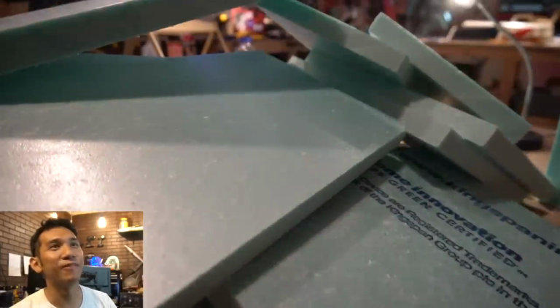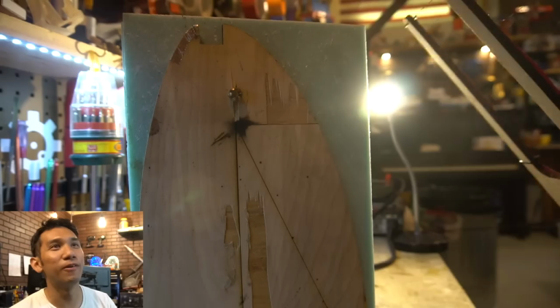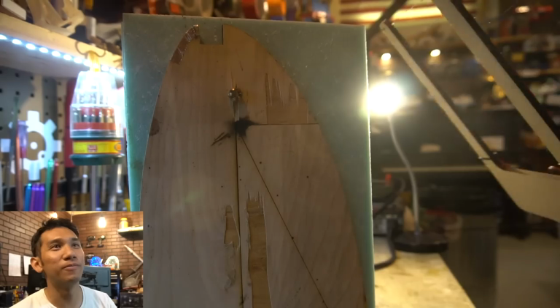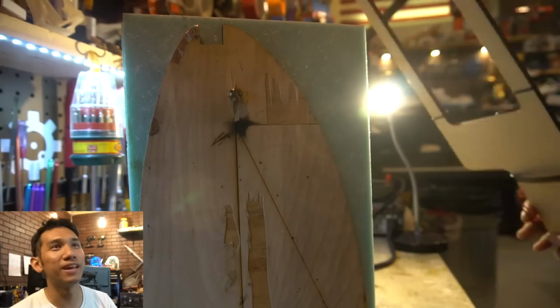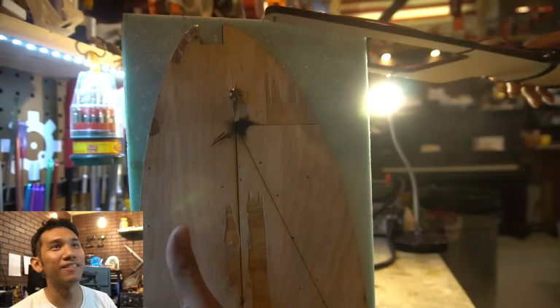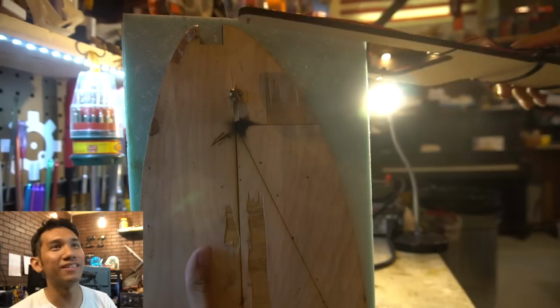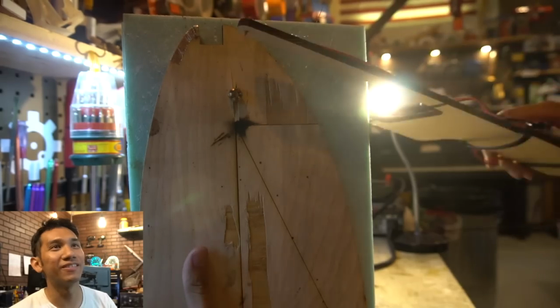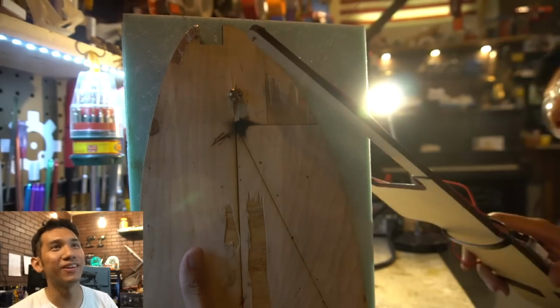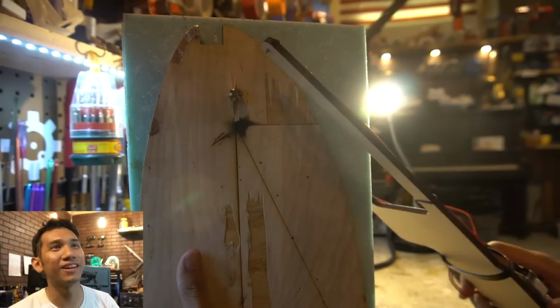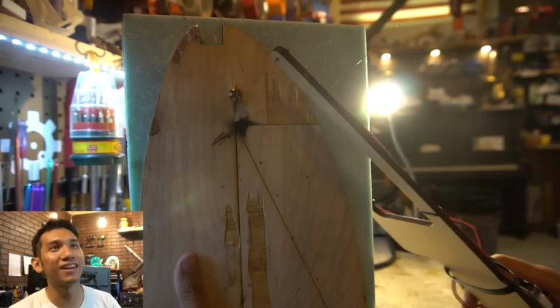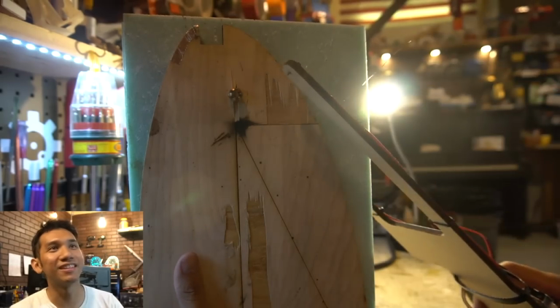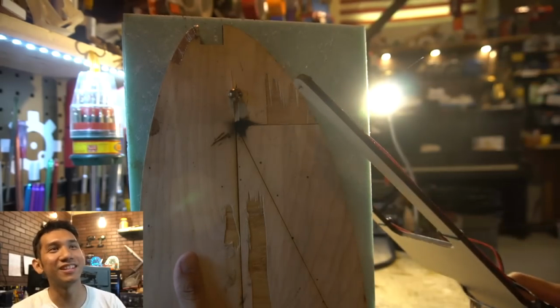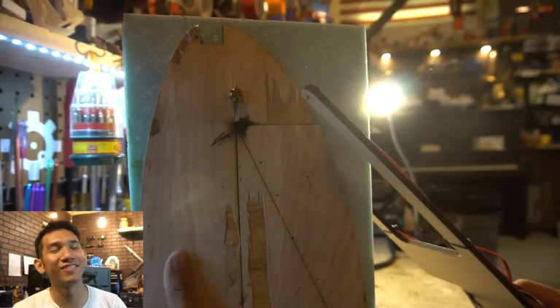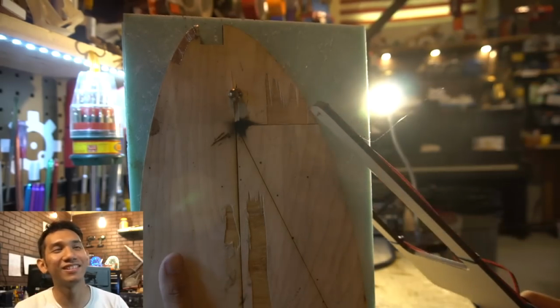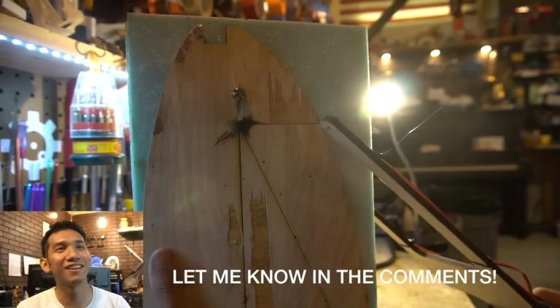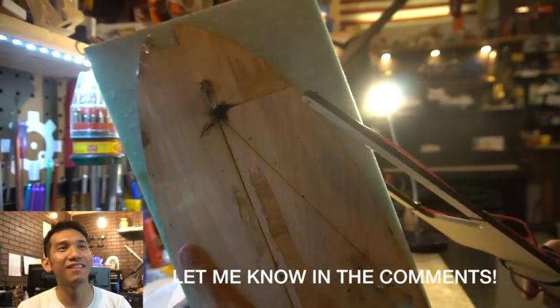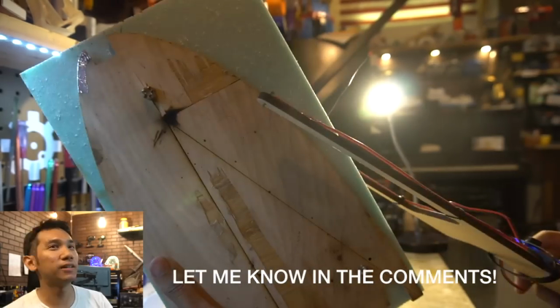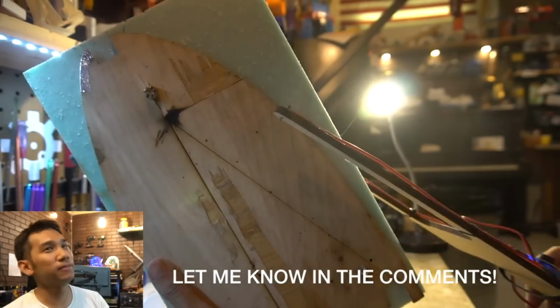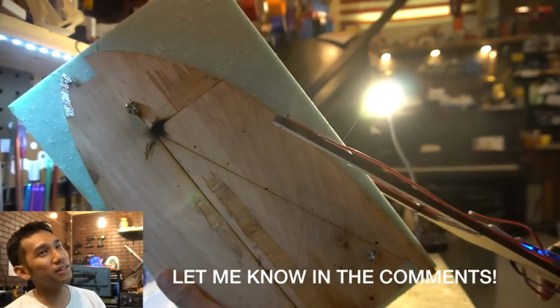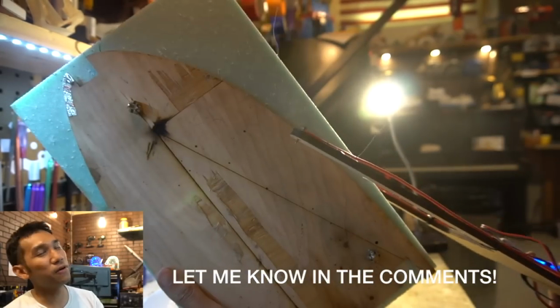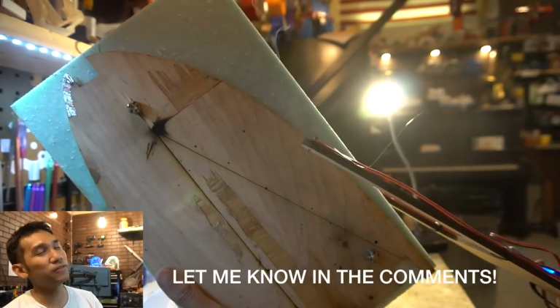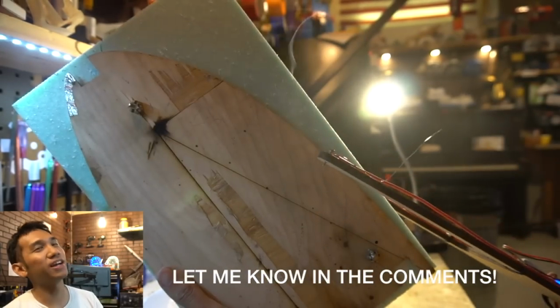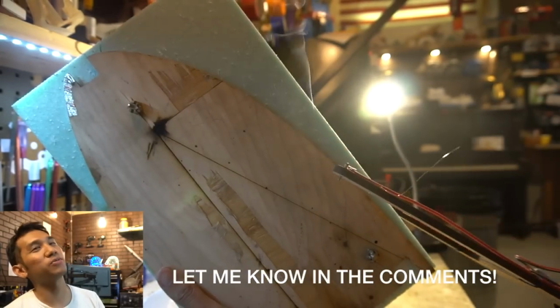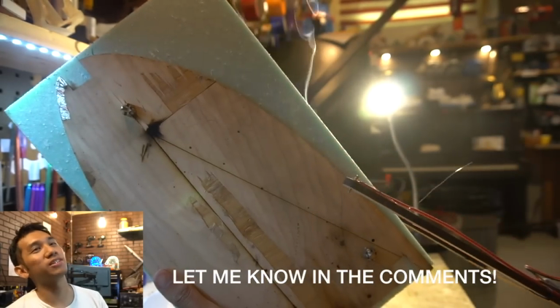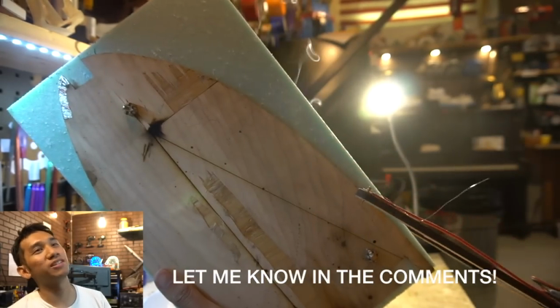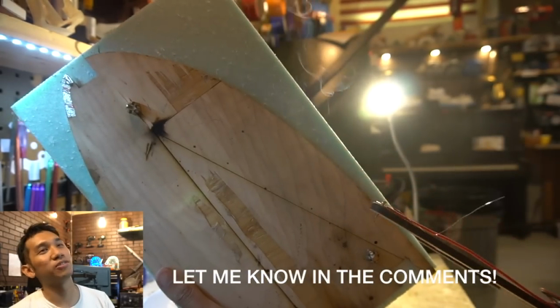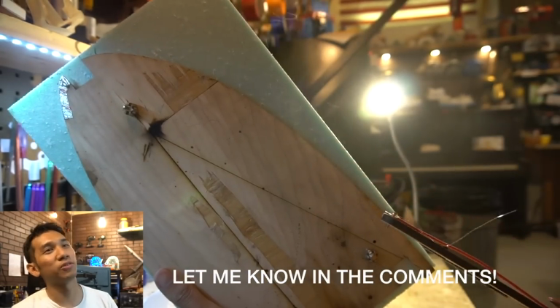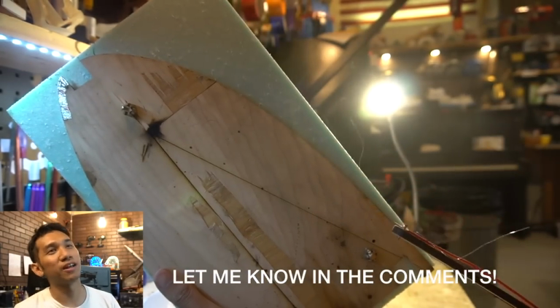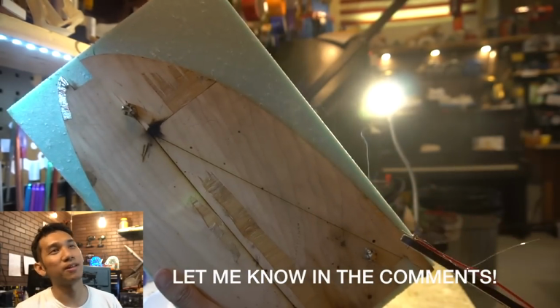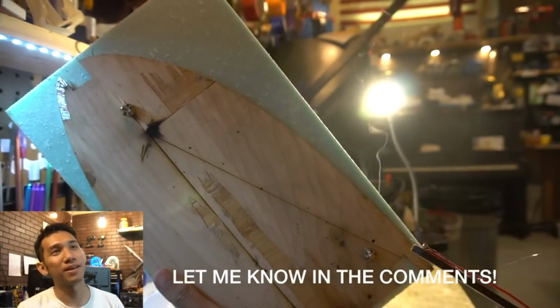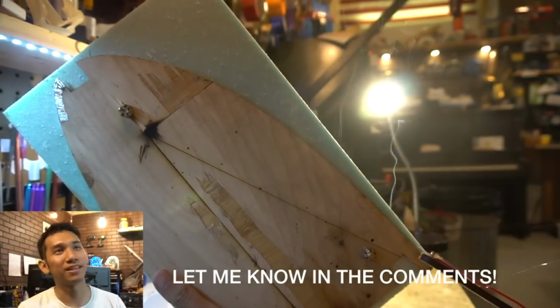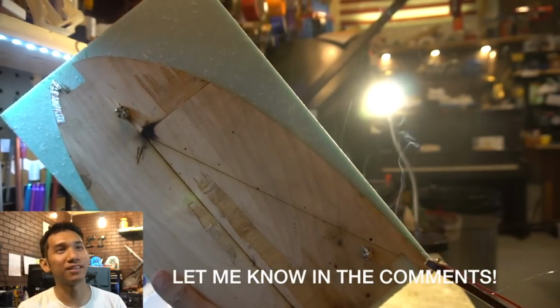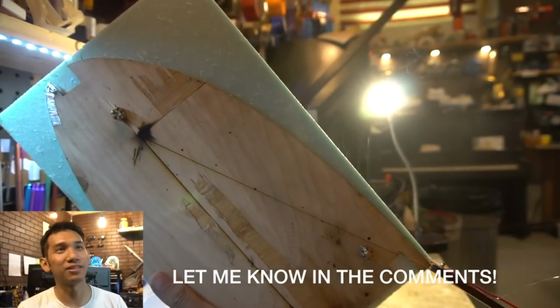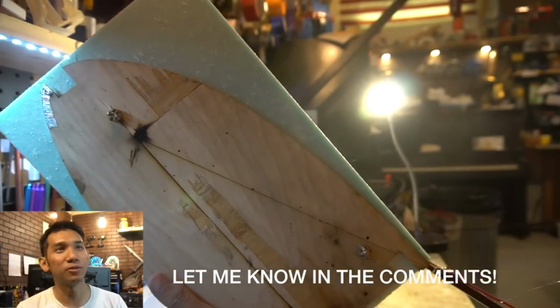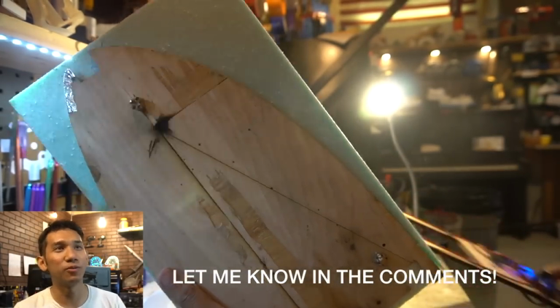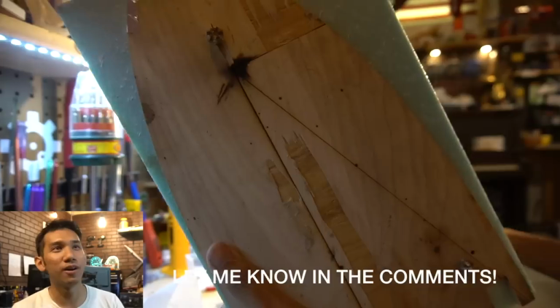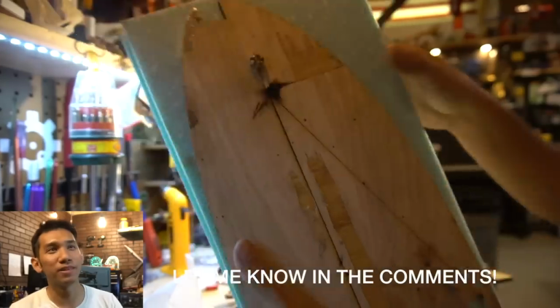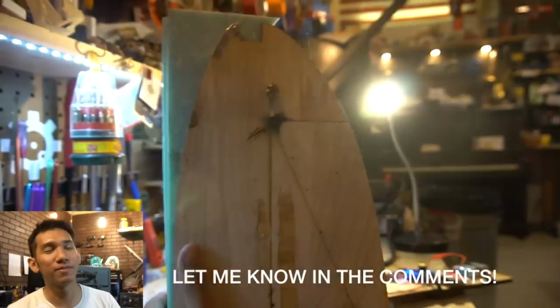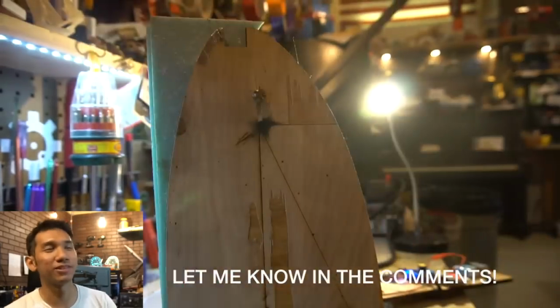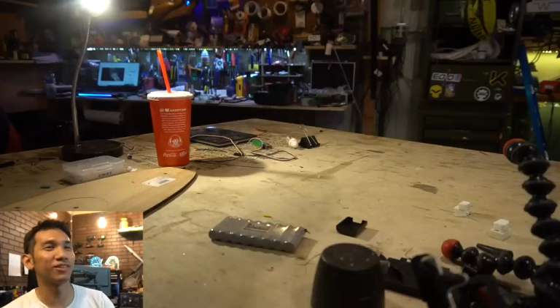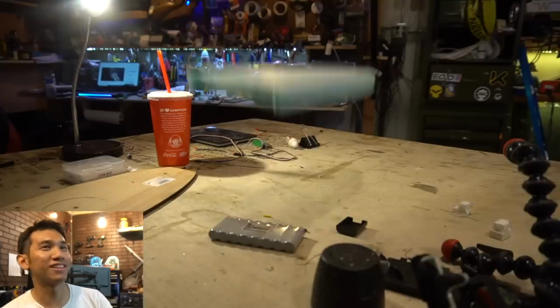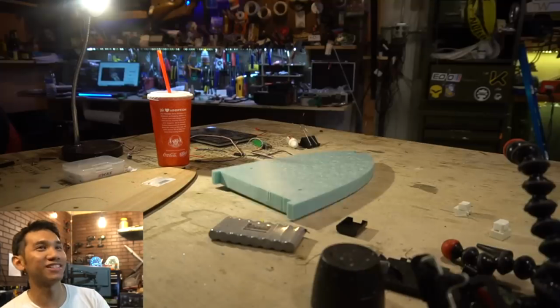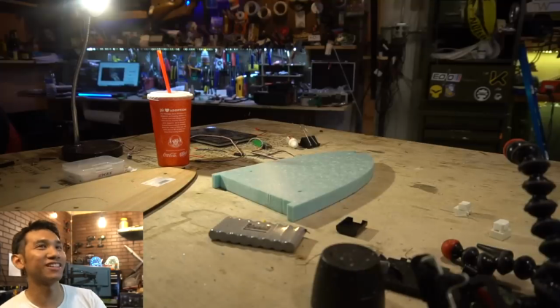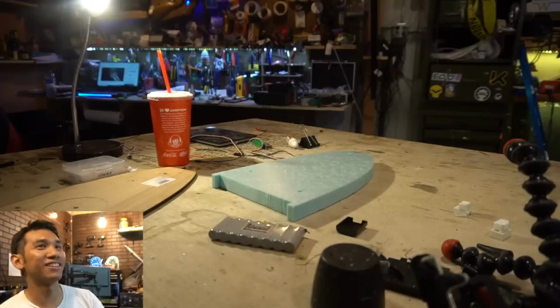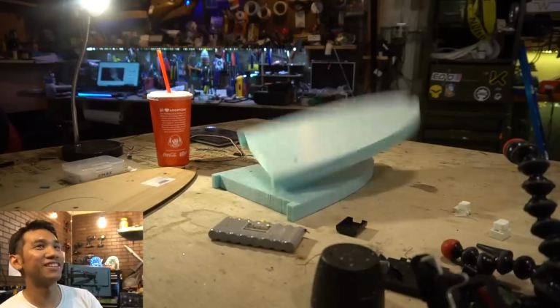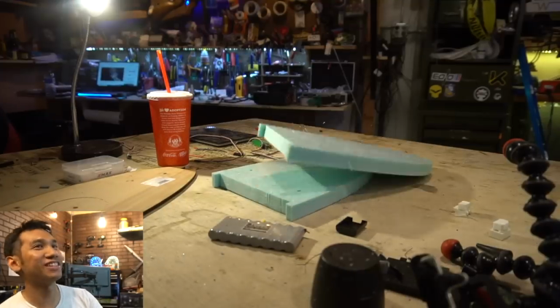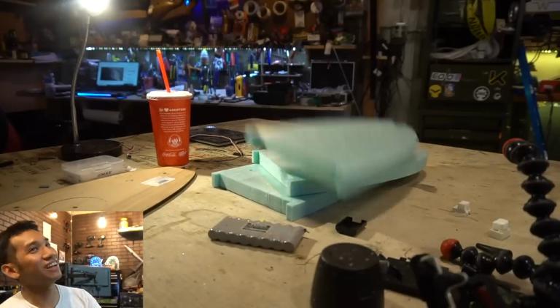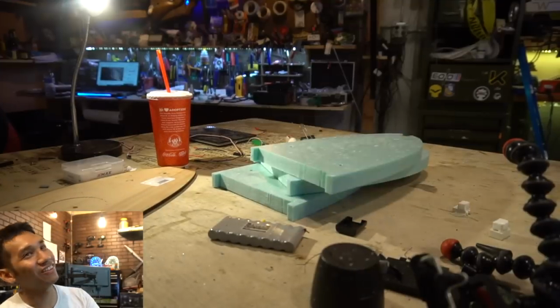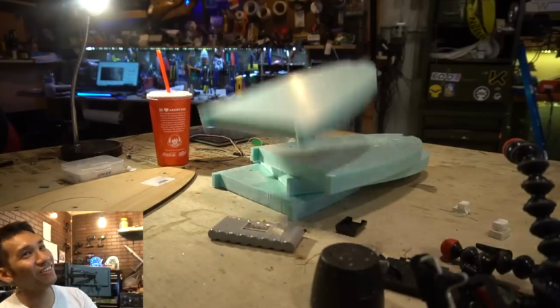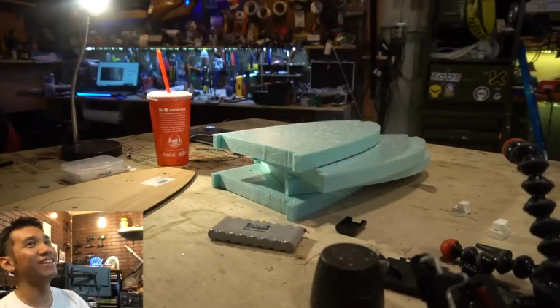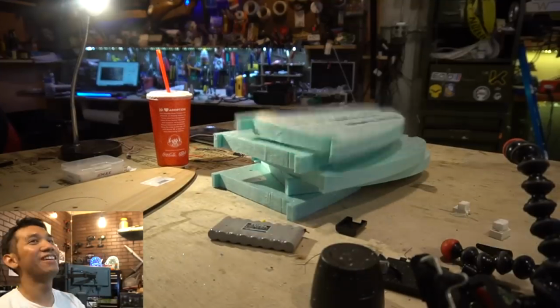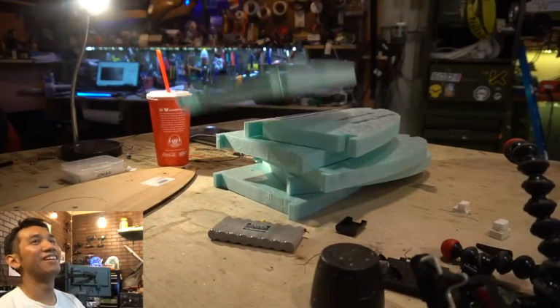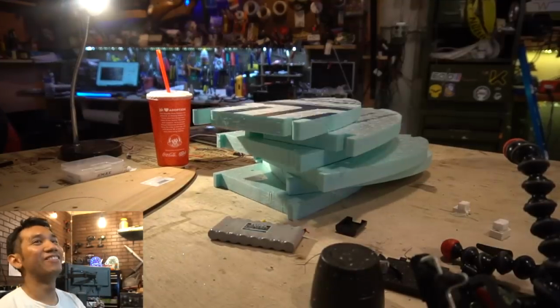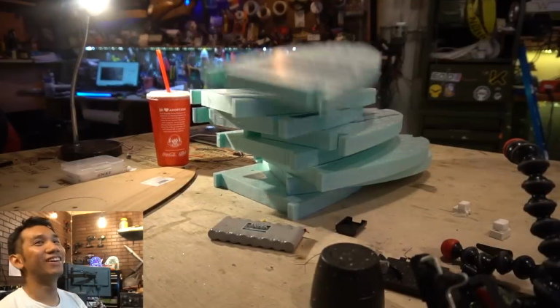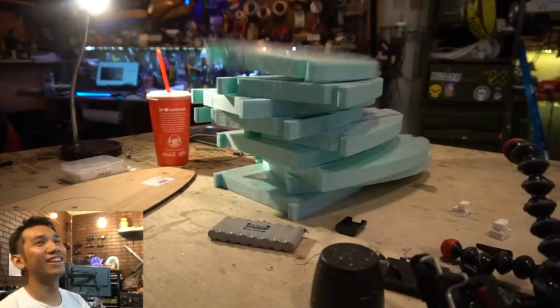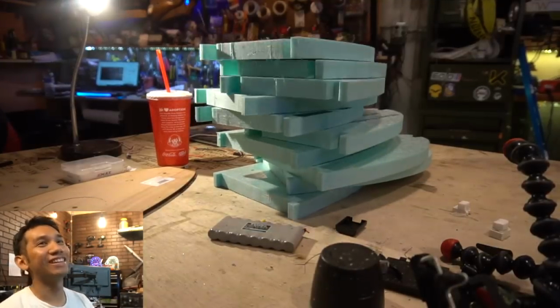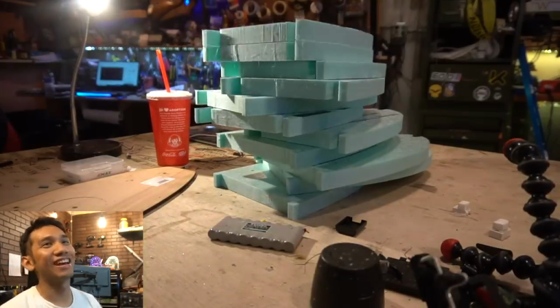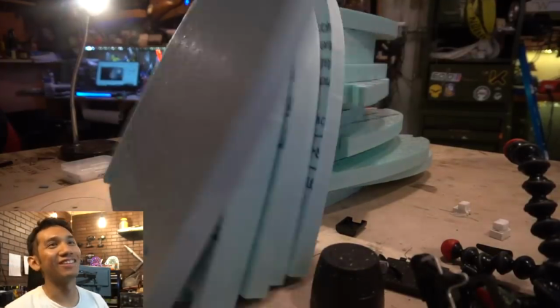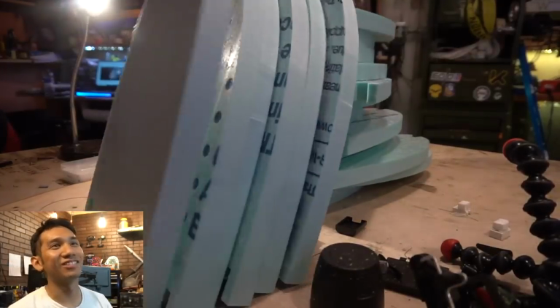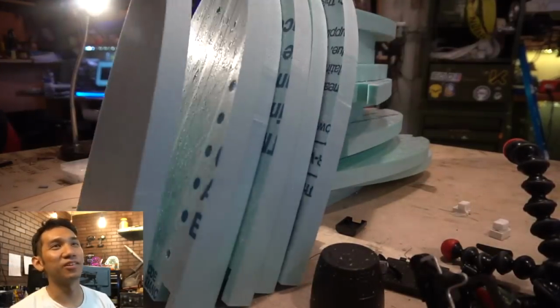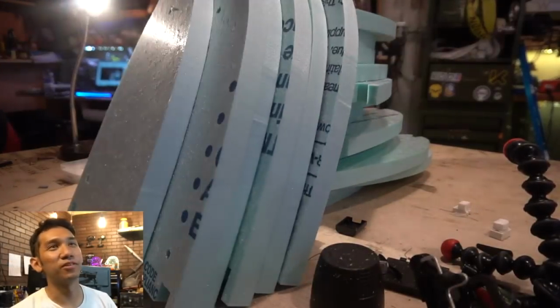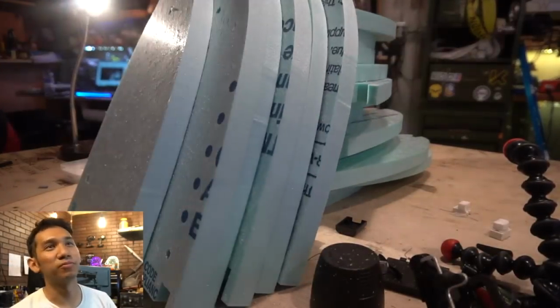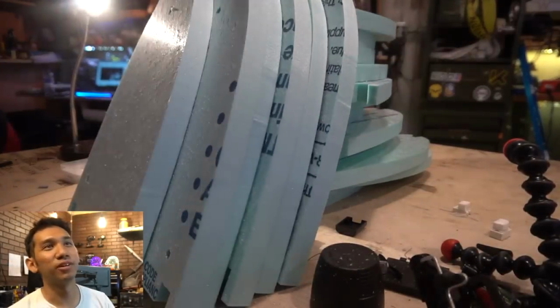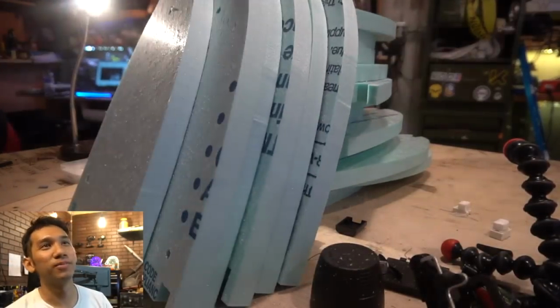Foam. Here we are cutting the templates out. Let me know if you guys want to see a tutorial on how to make this tool - I'm thinking about starting a secondary channel. There are all those ribs.